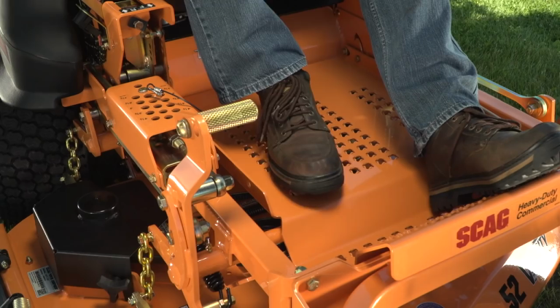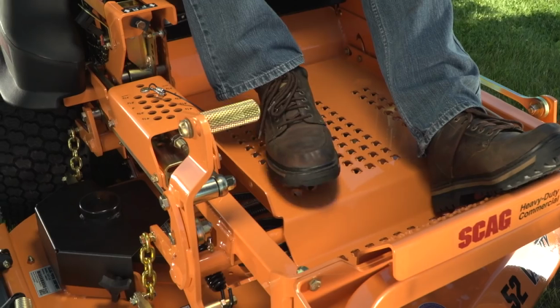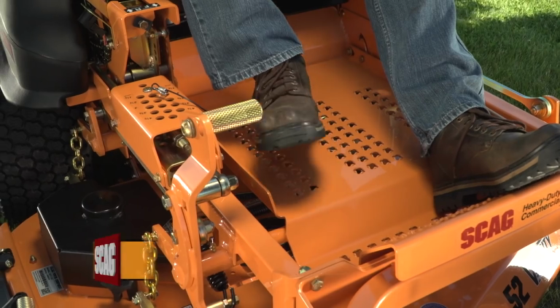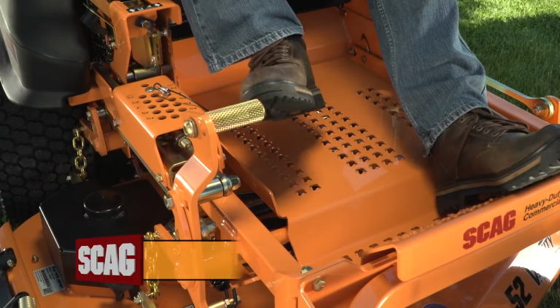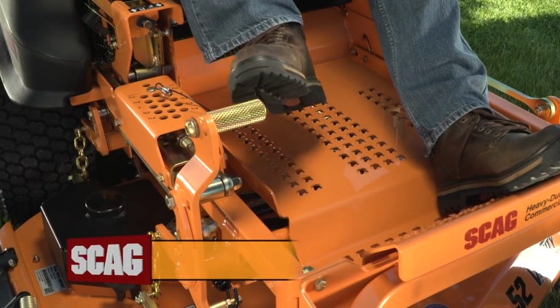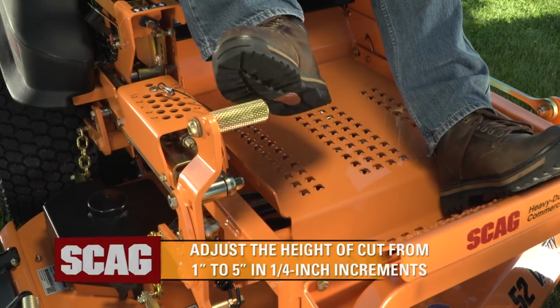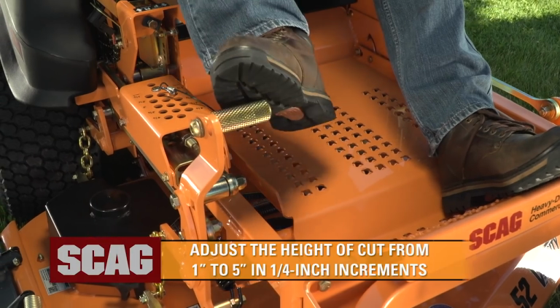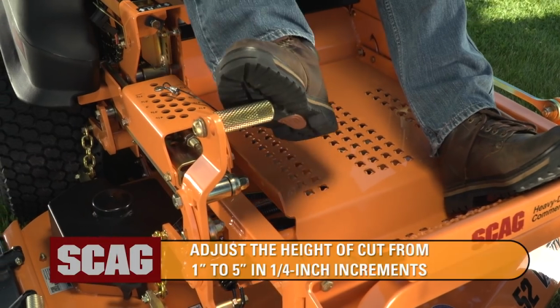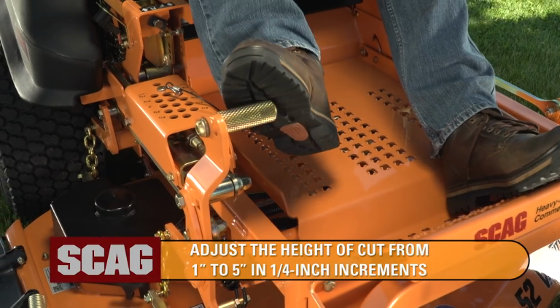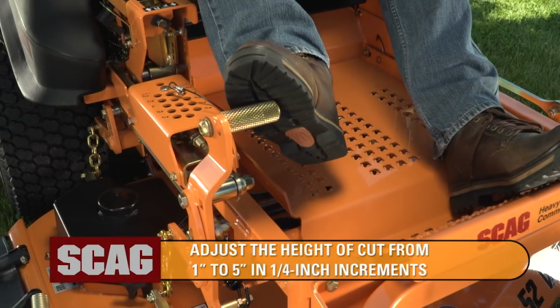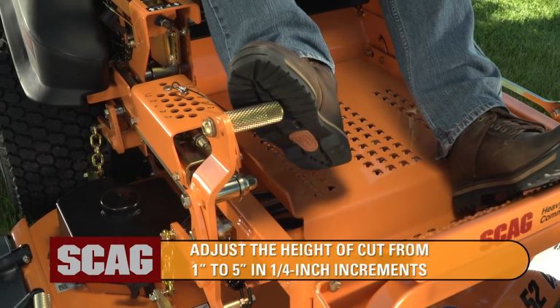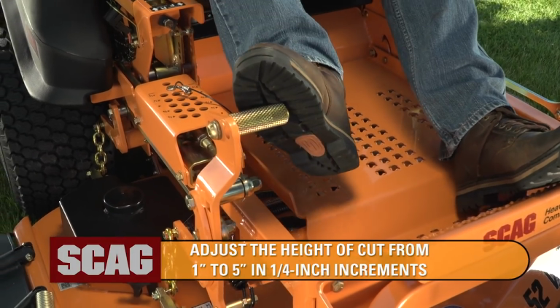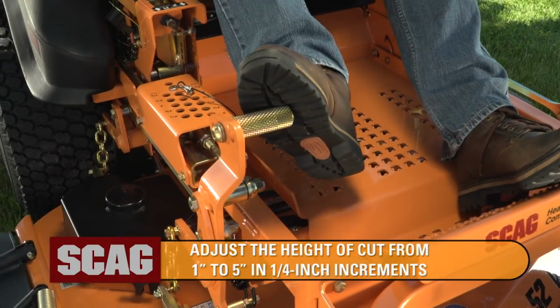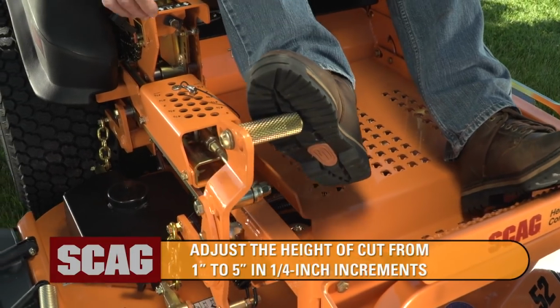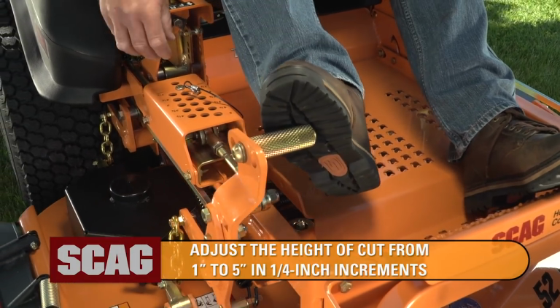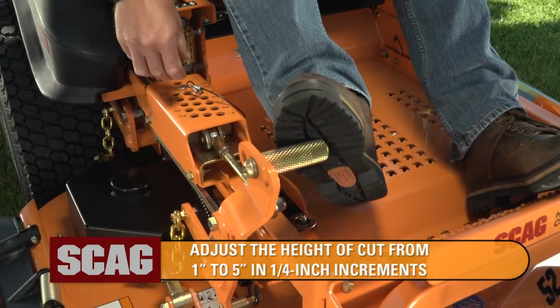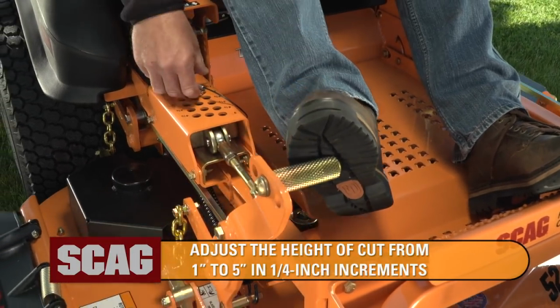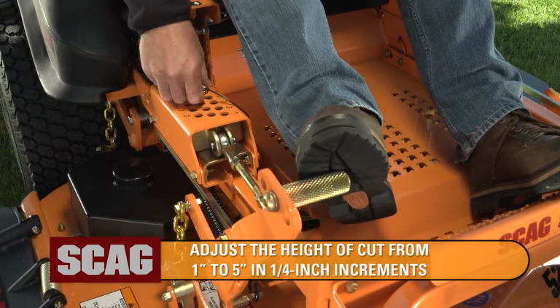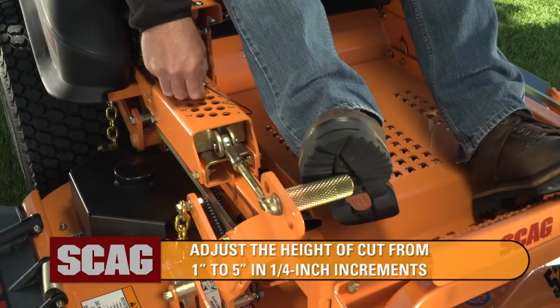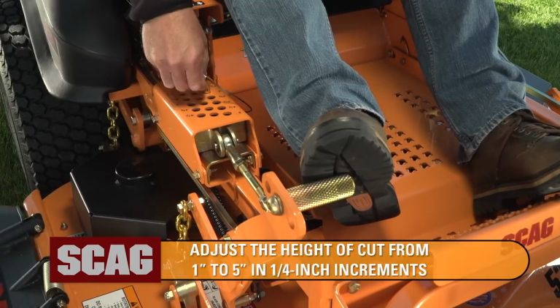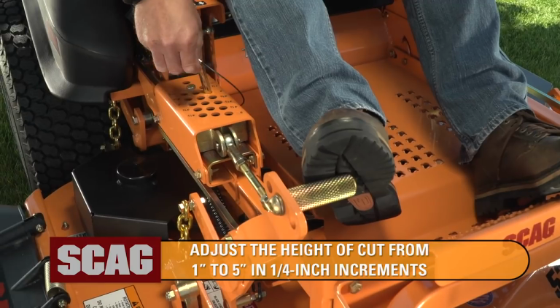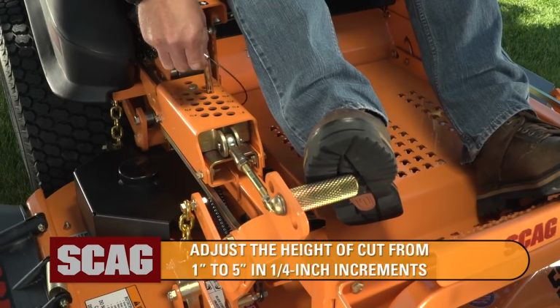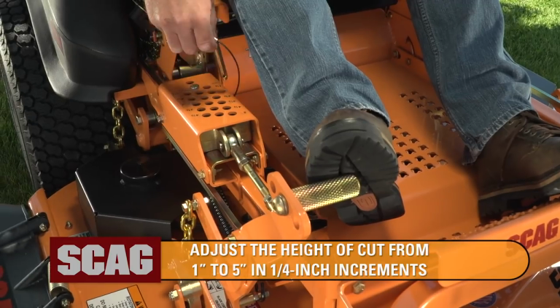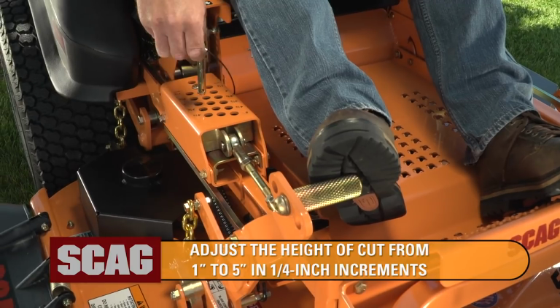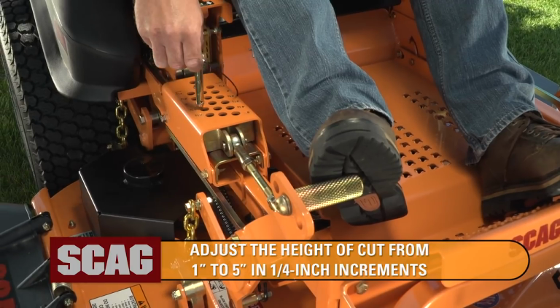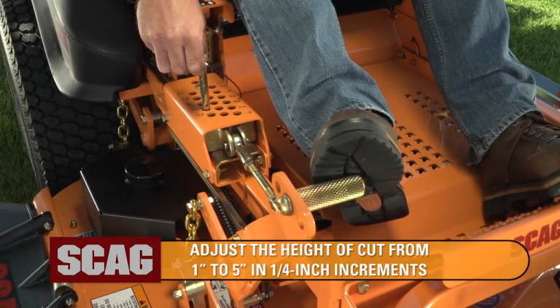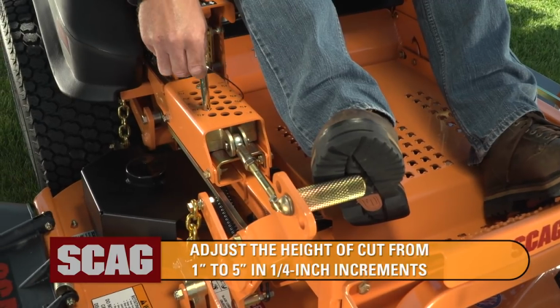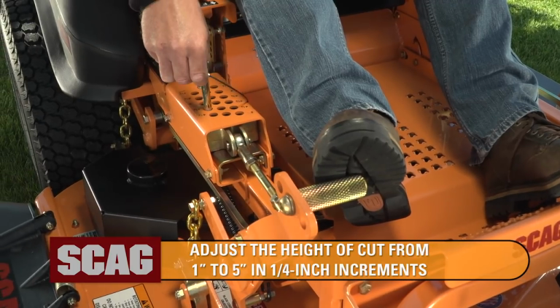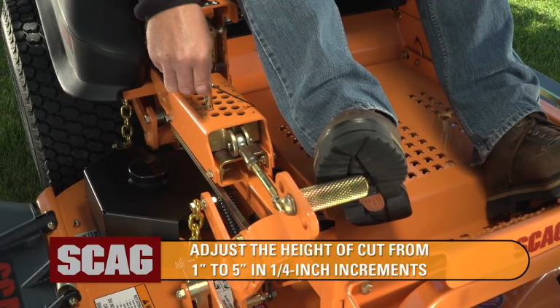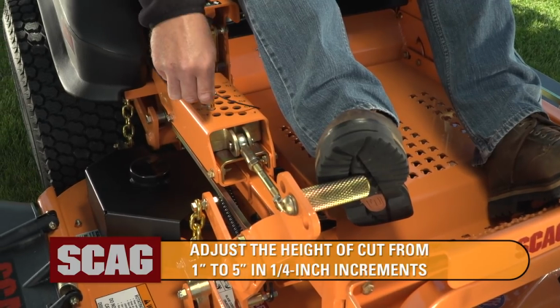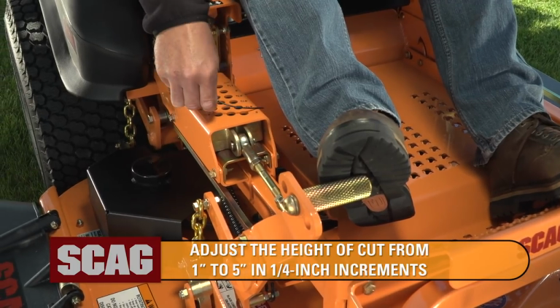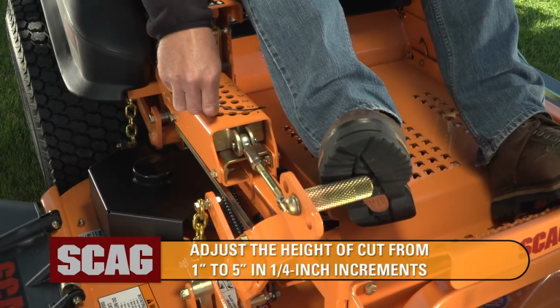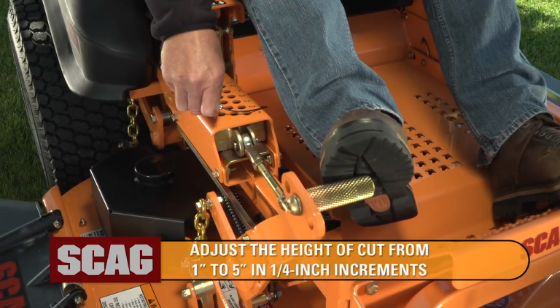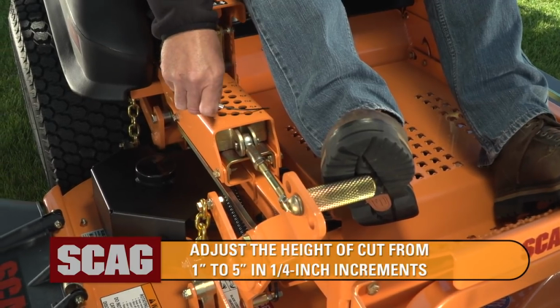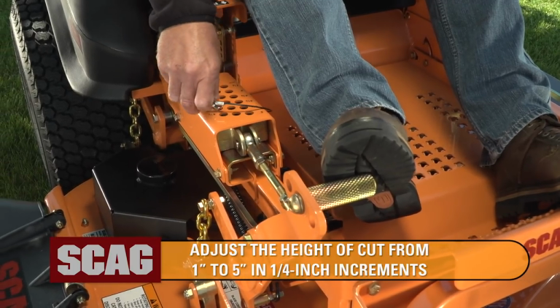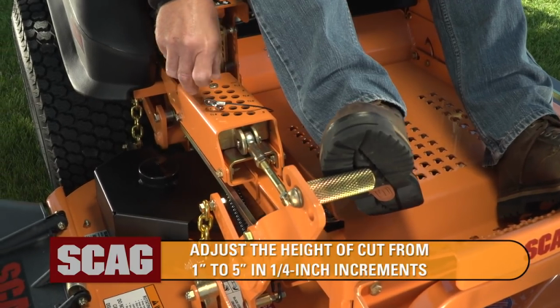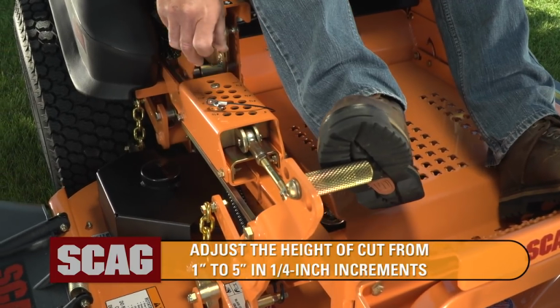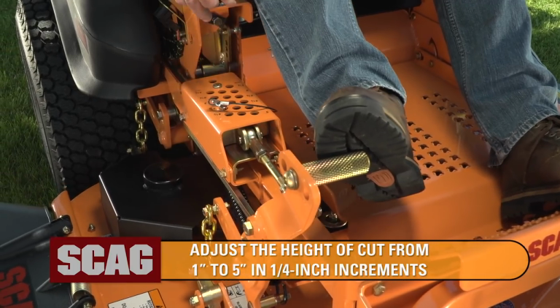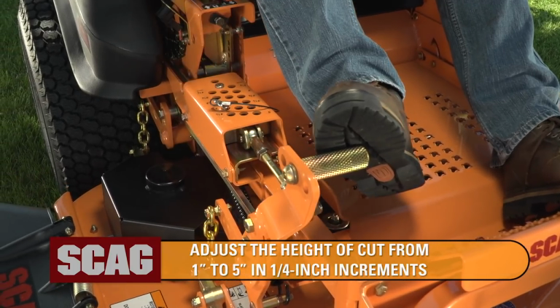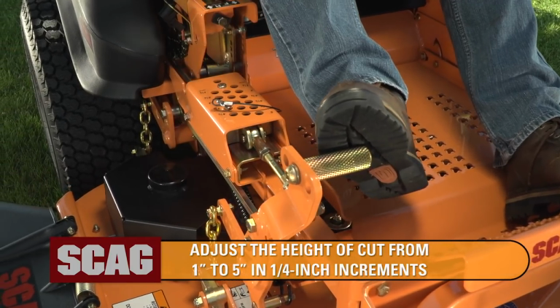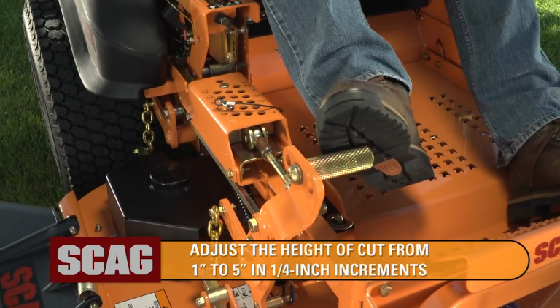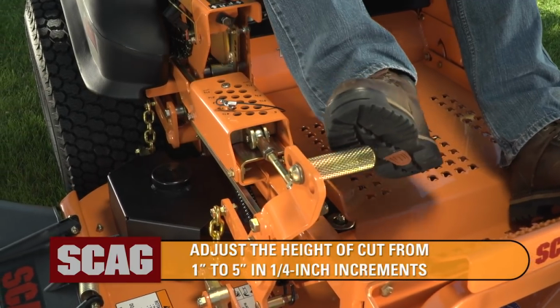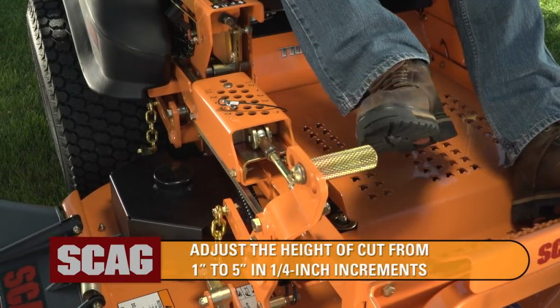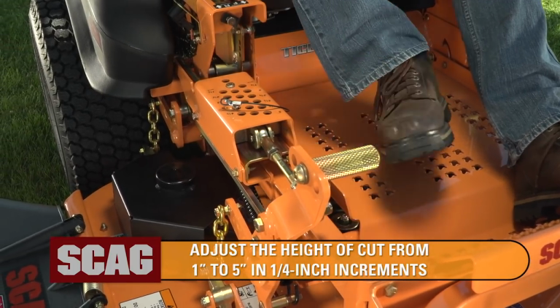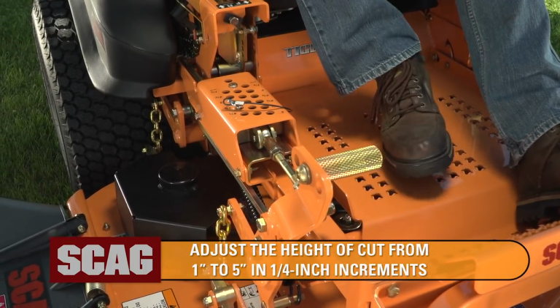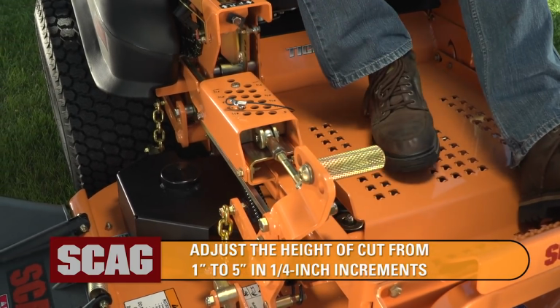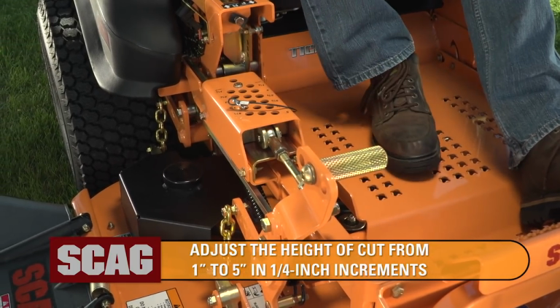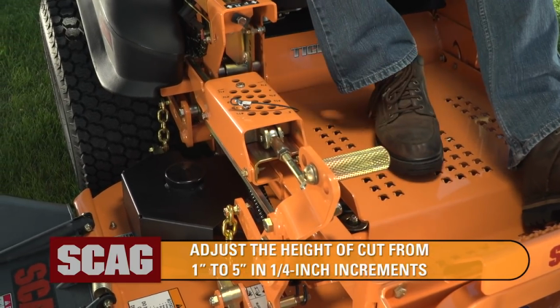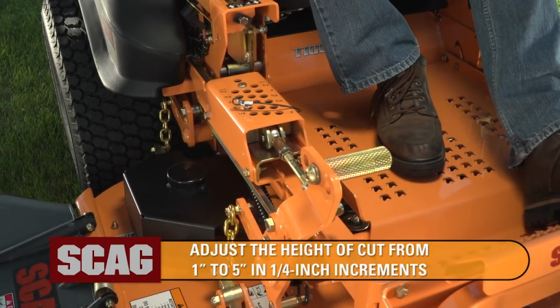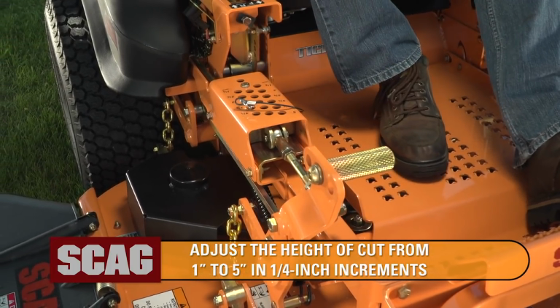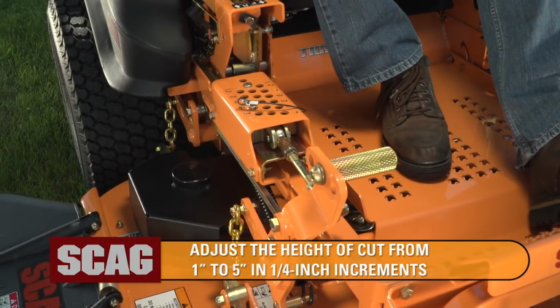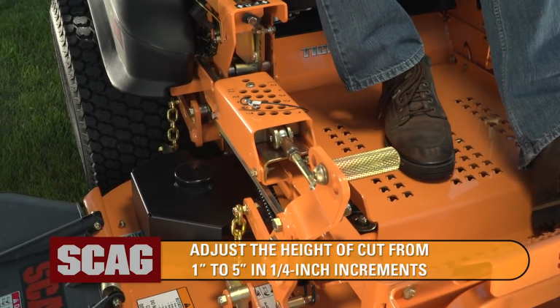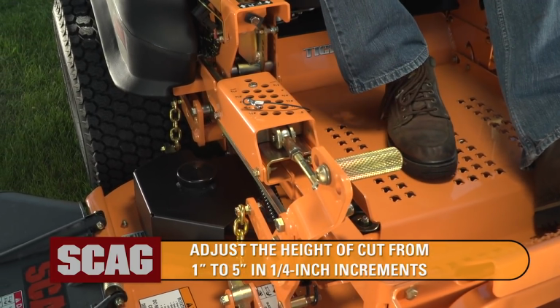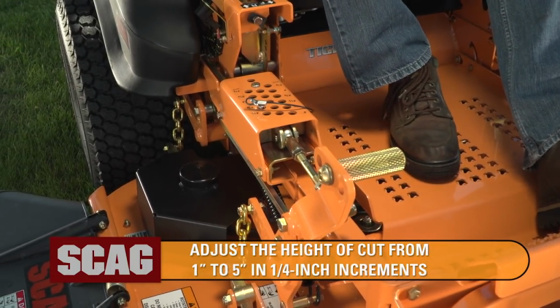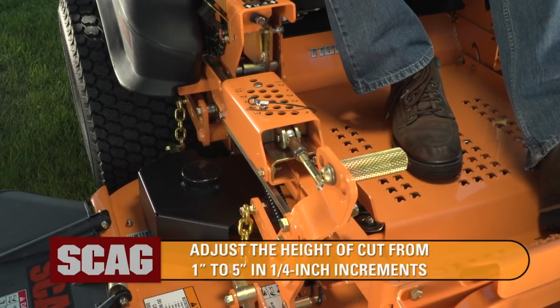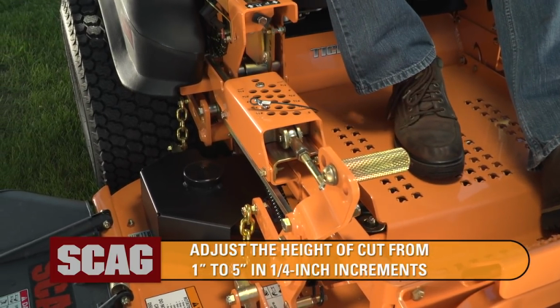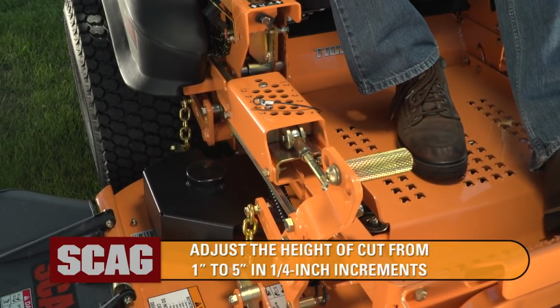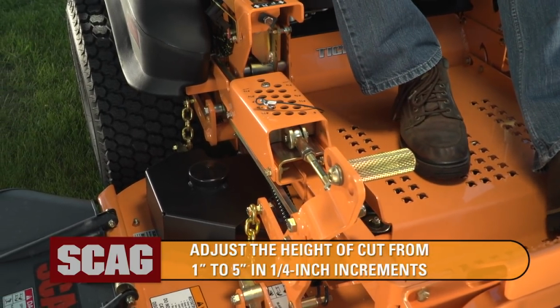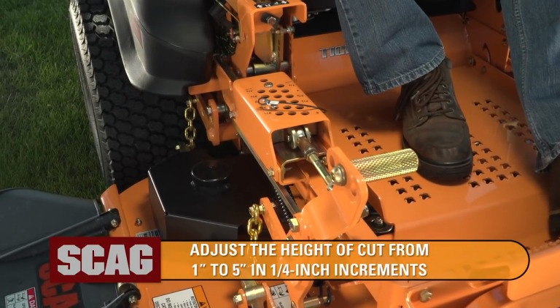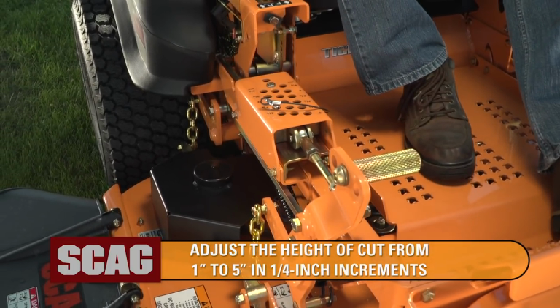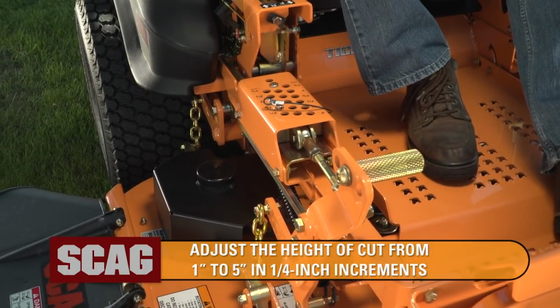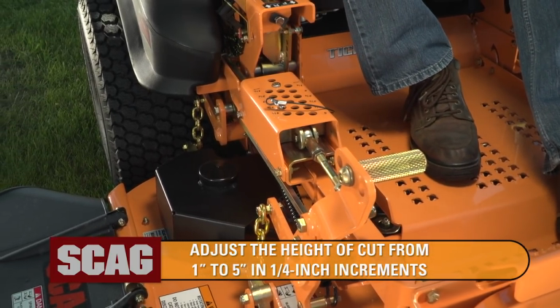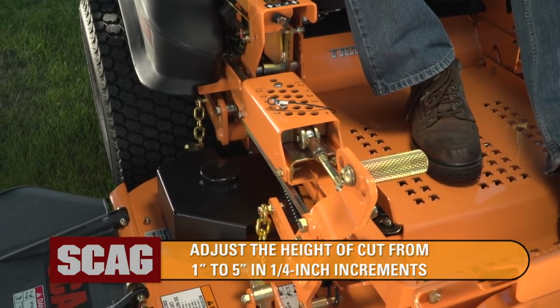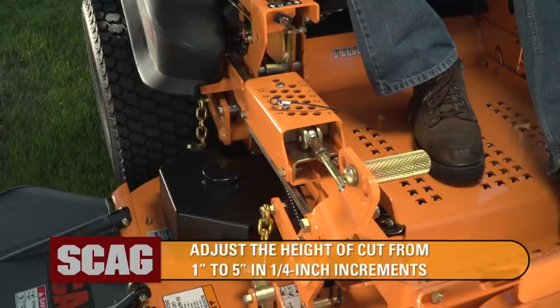An adjustable foot pedal deck lift lets you quickly adjust the height of cut from 1 inch to 5 inches in quarter-inch increments.